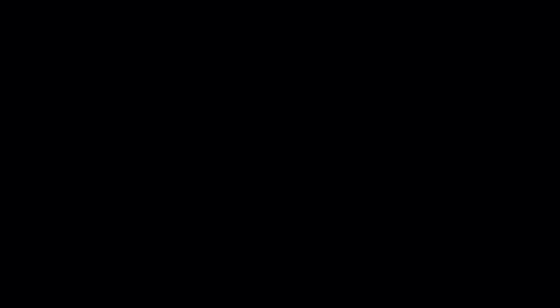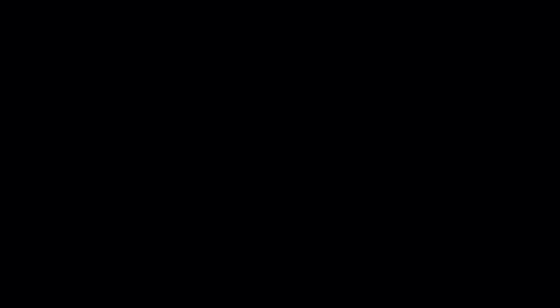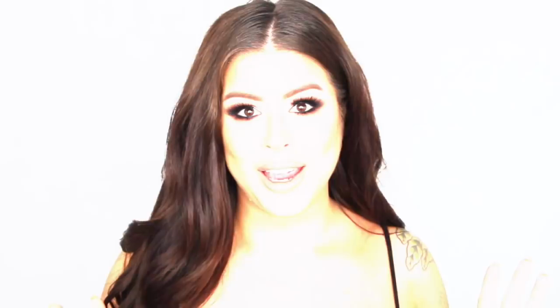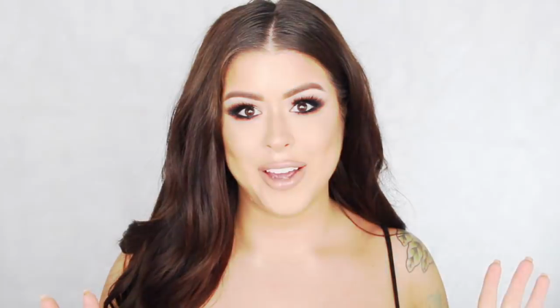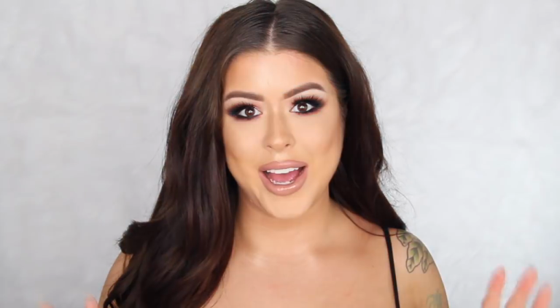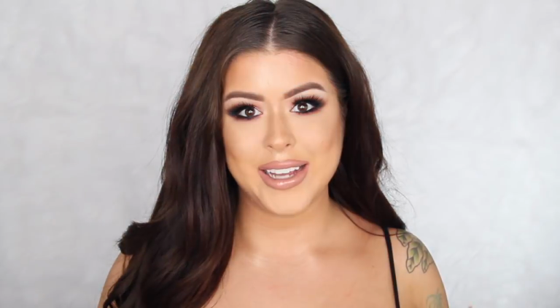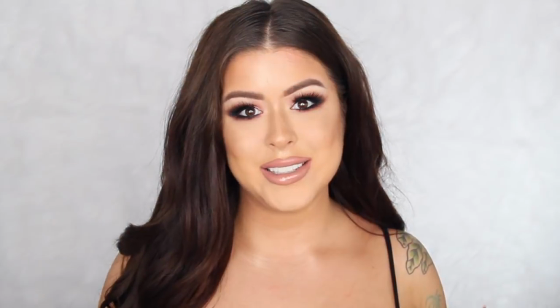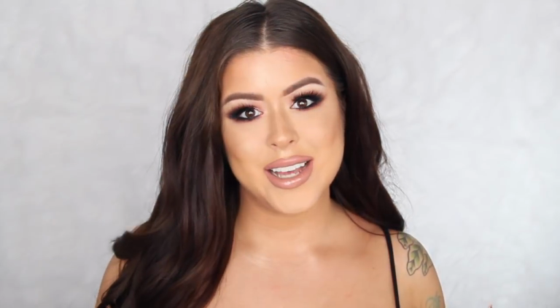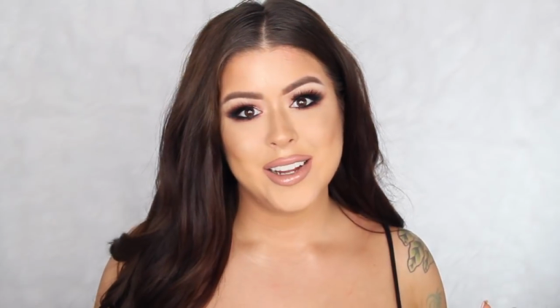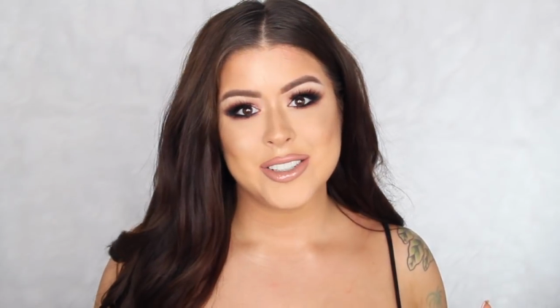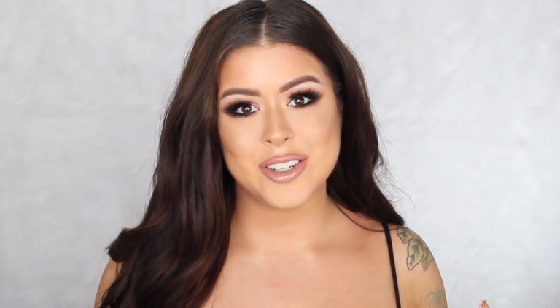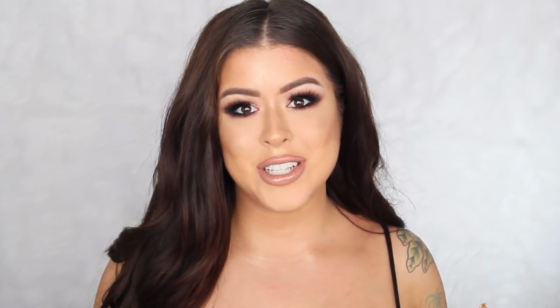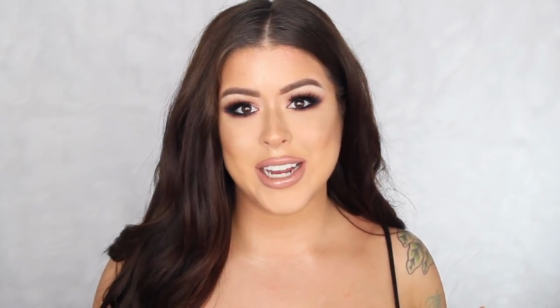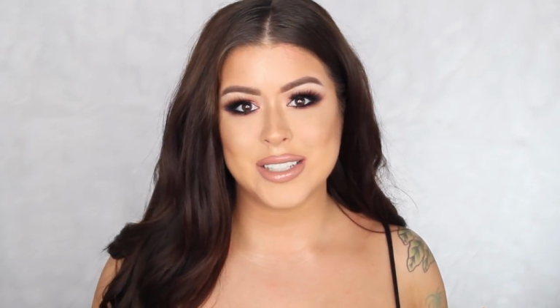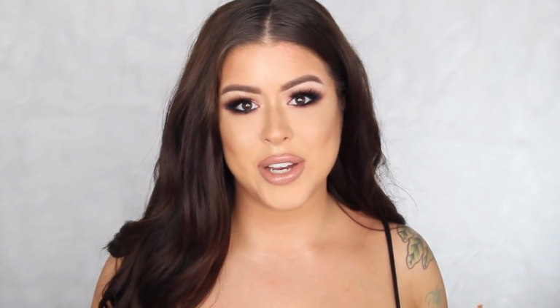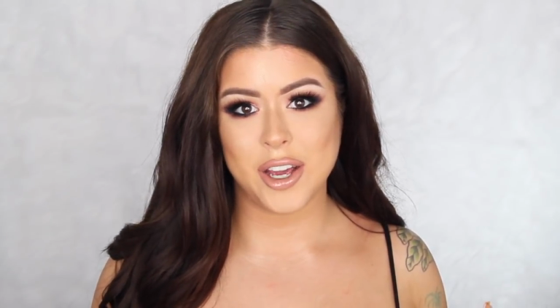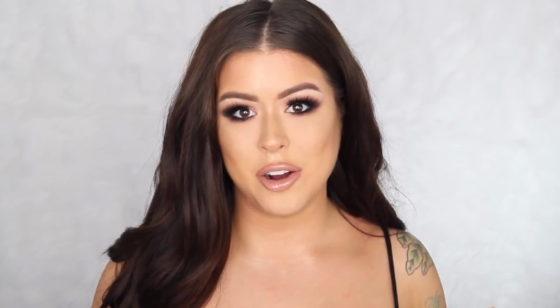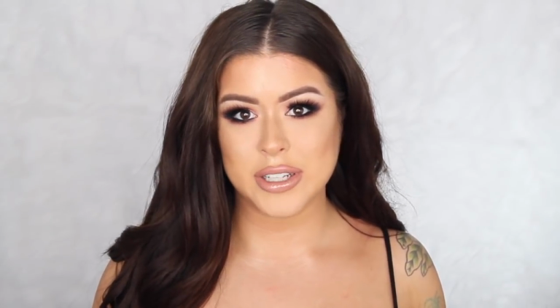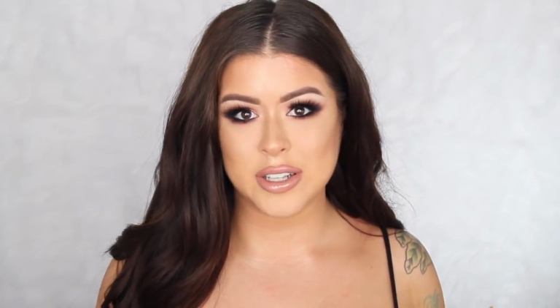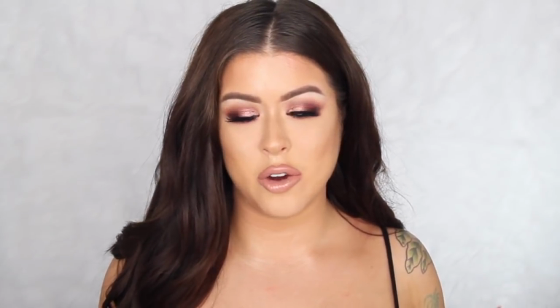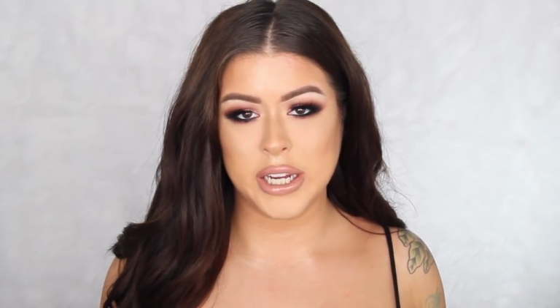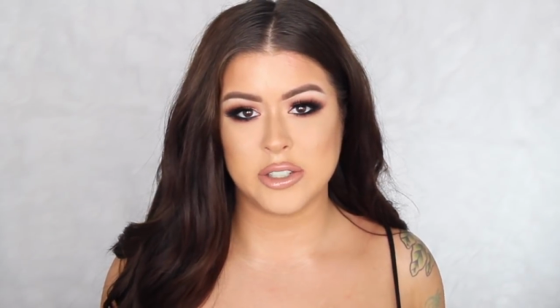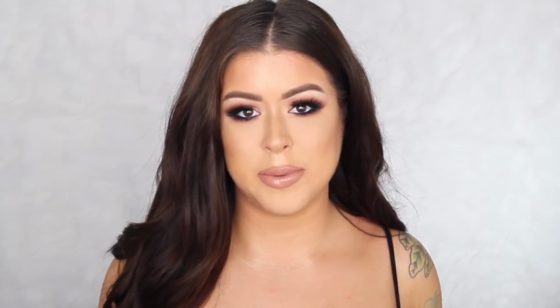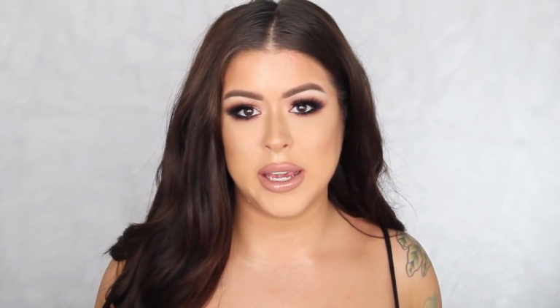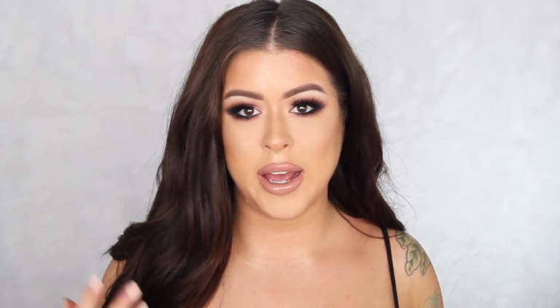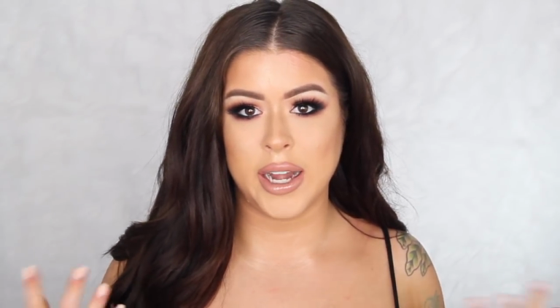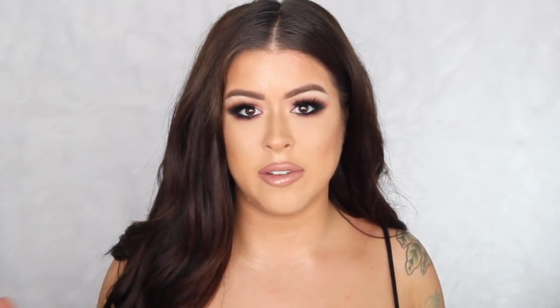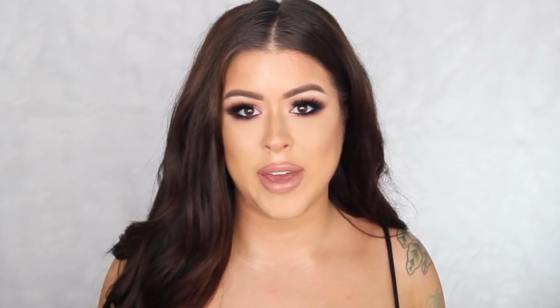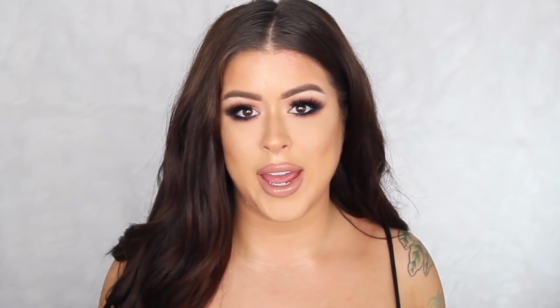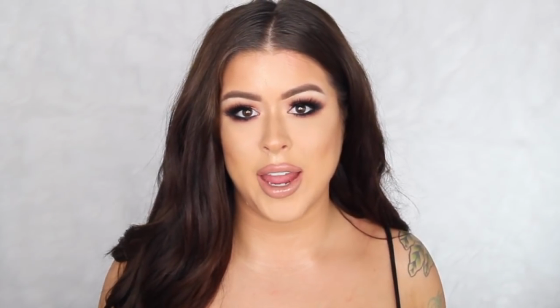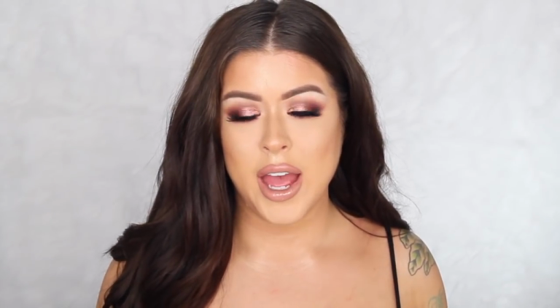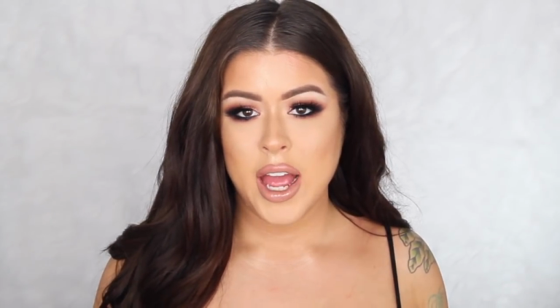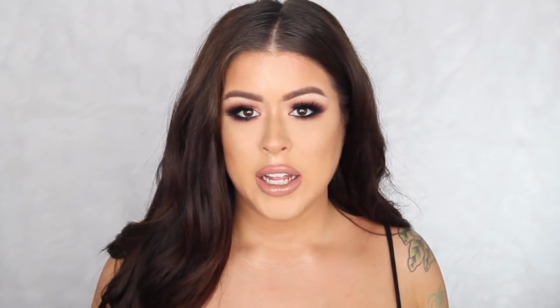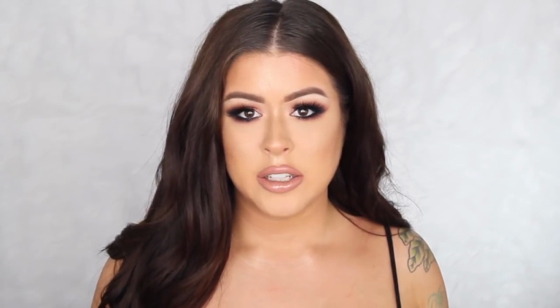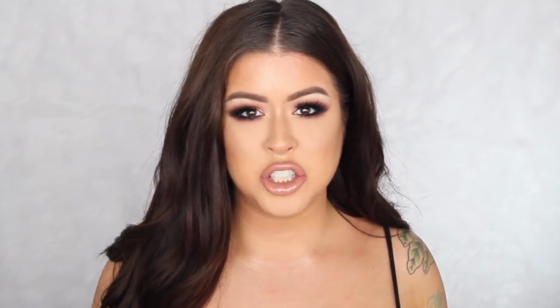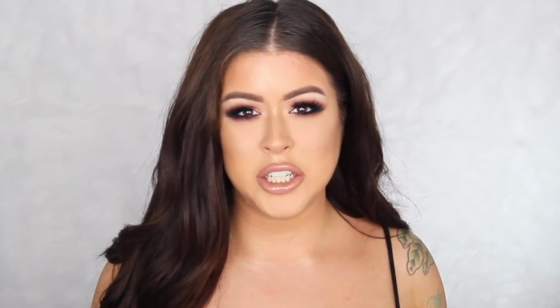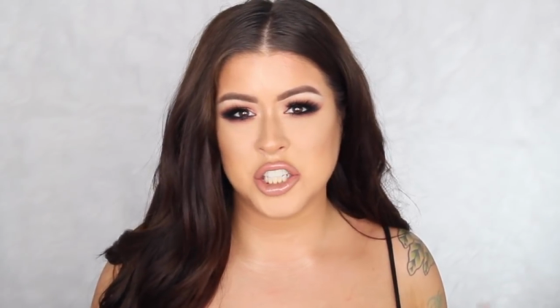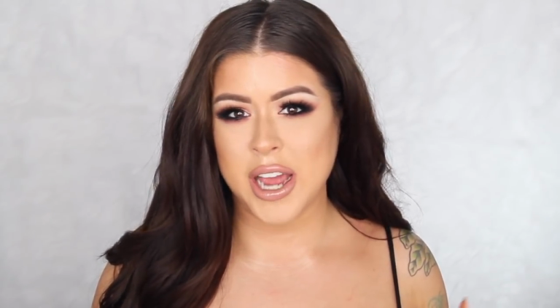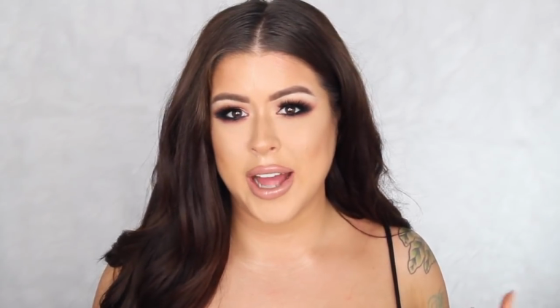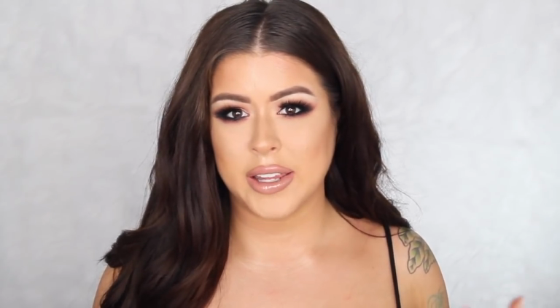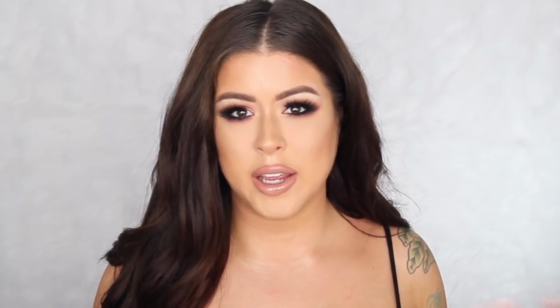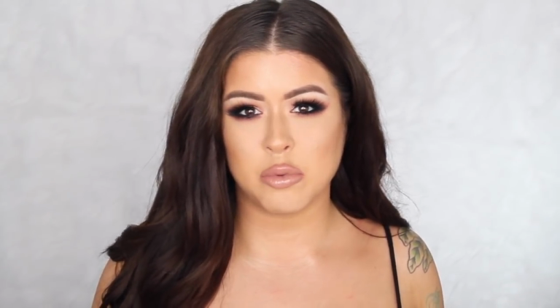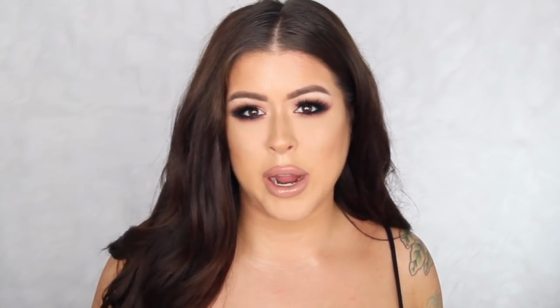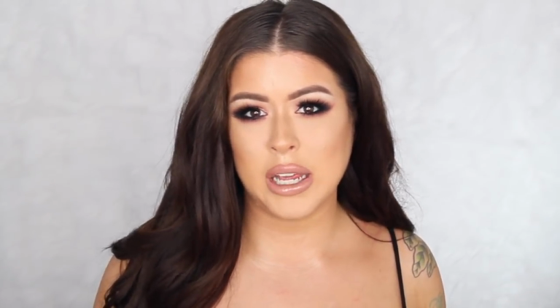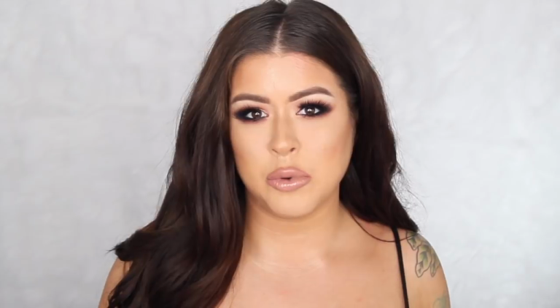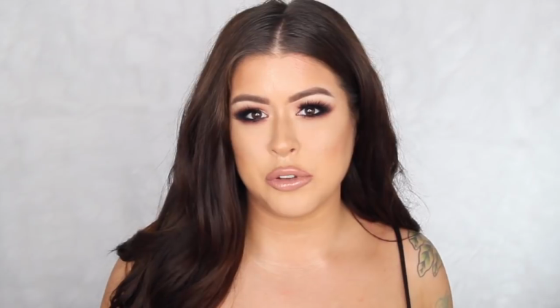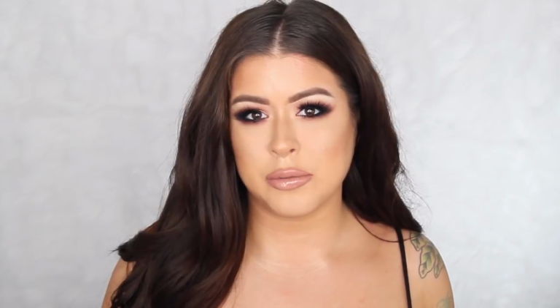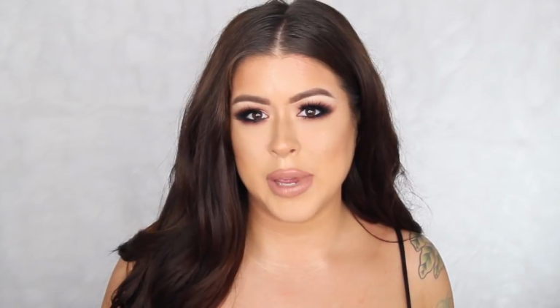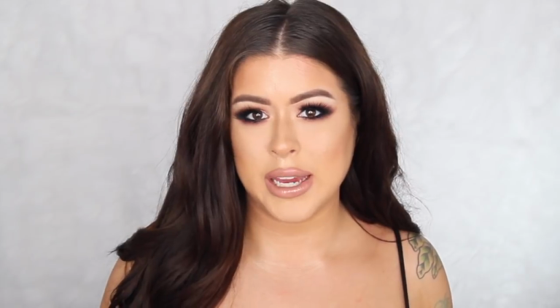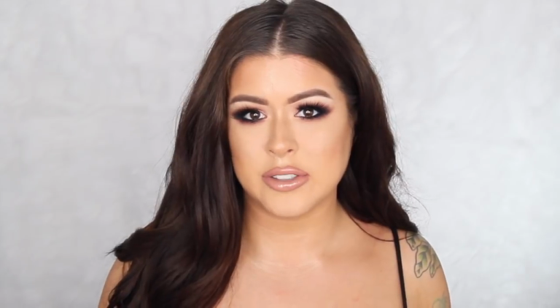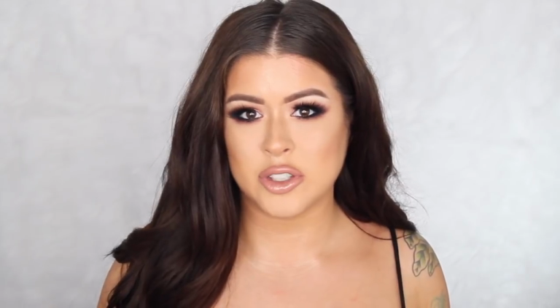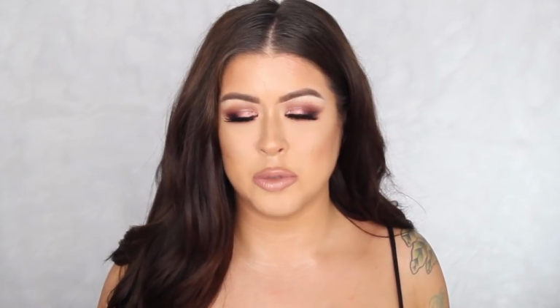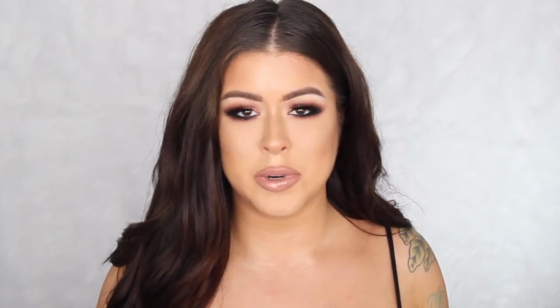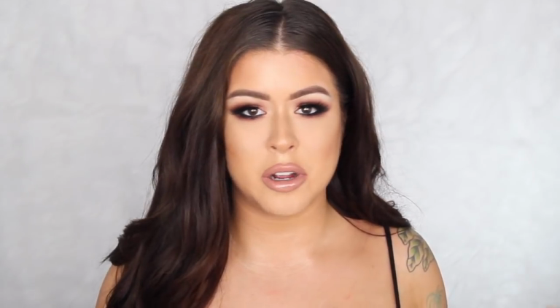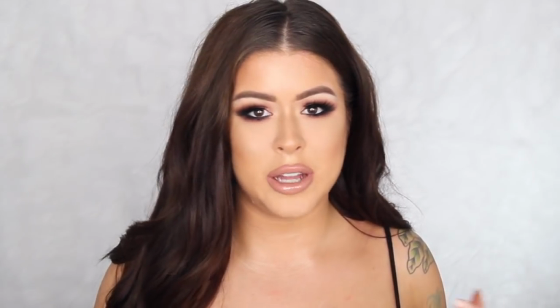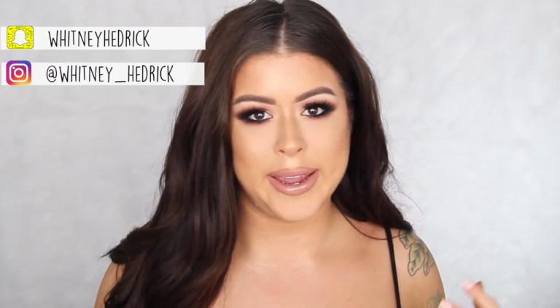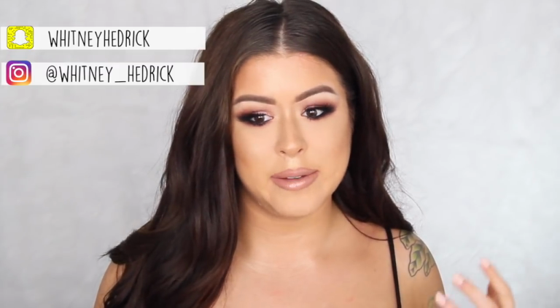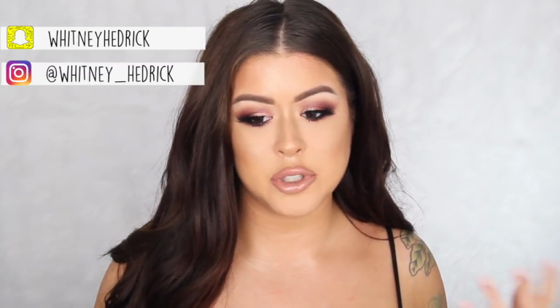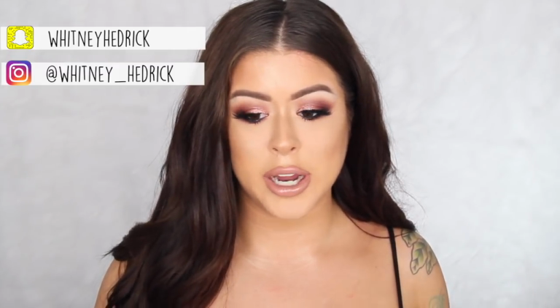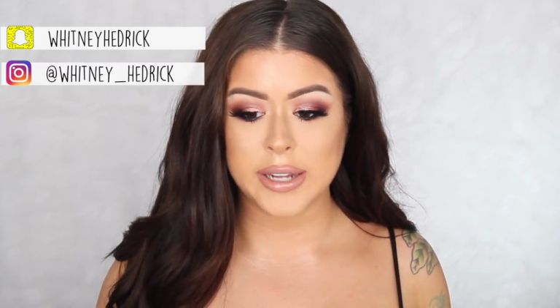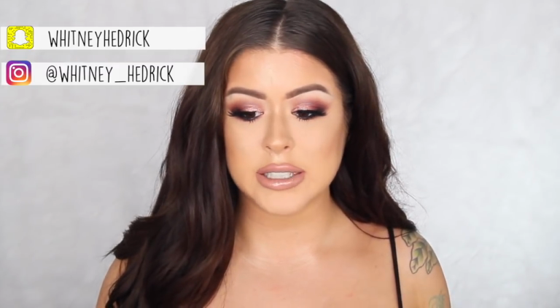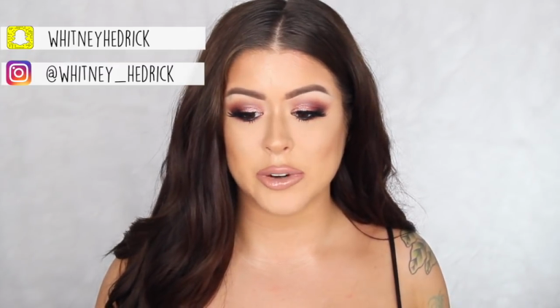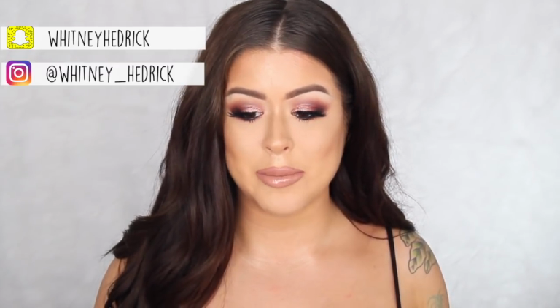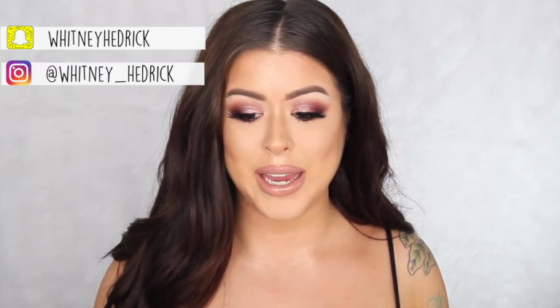Hey you guys, so today's video is going to be kind of a chit chat, get ready with me, super glam transformation.